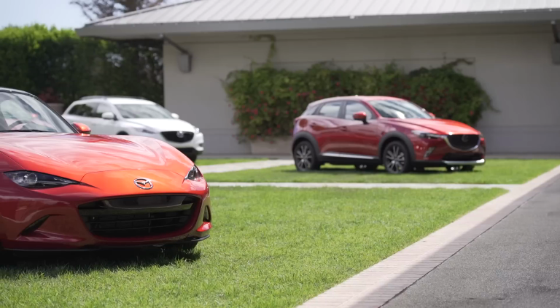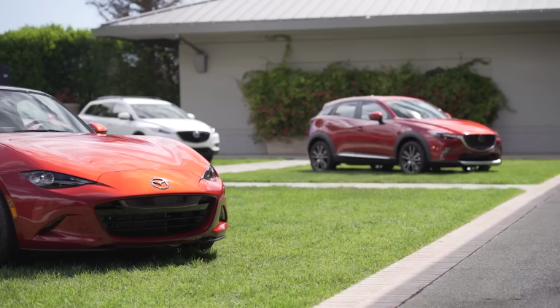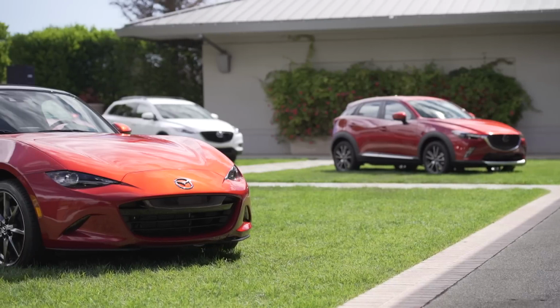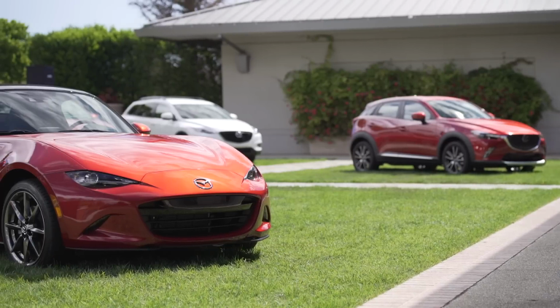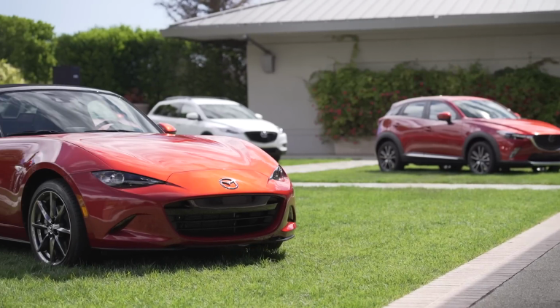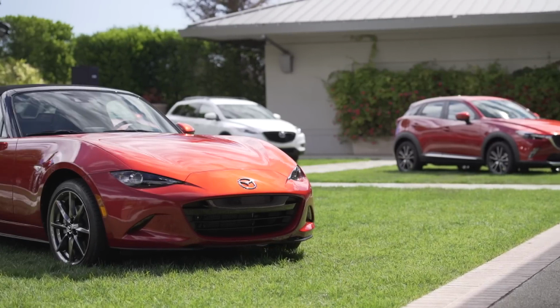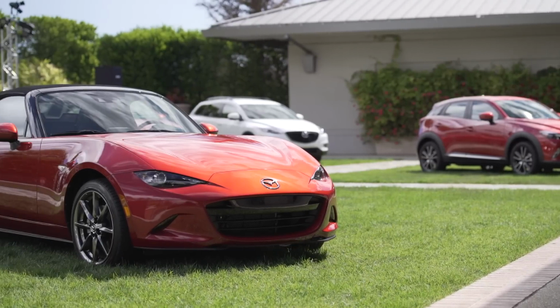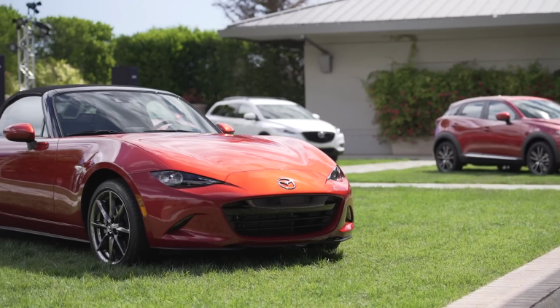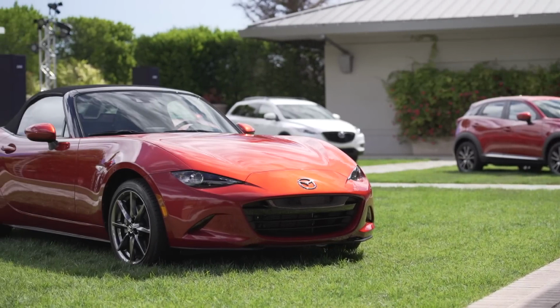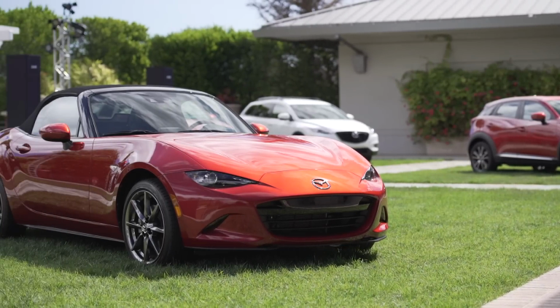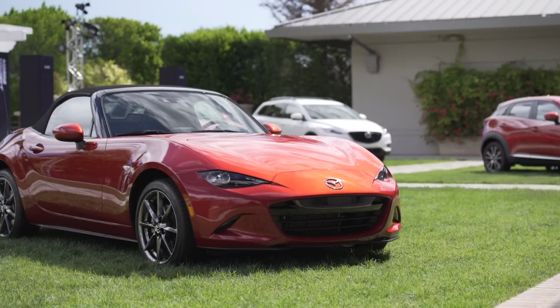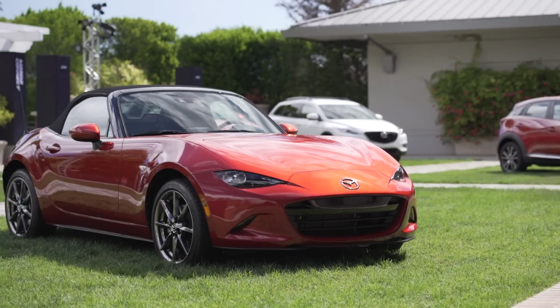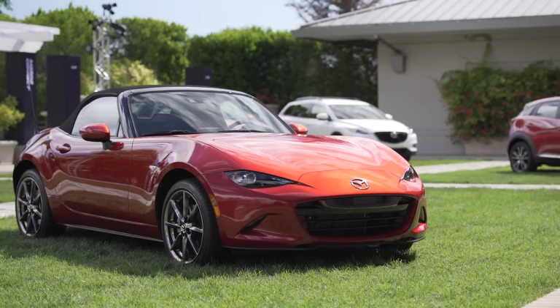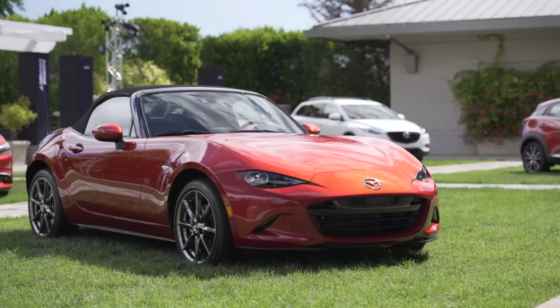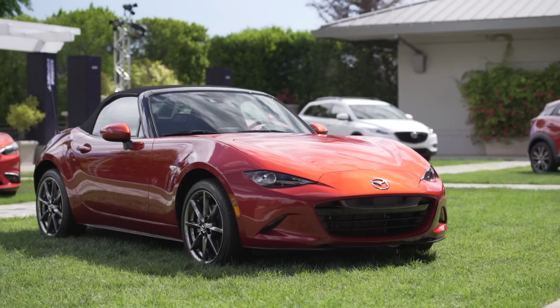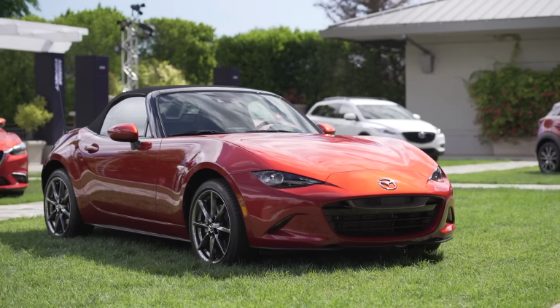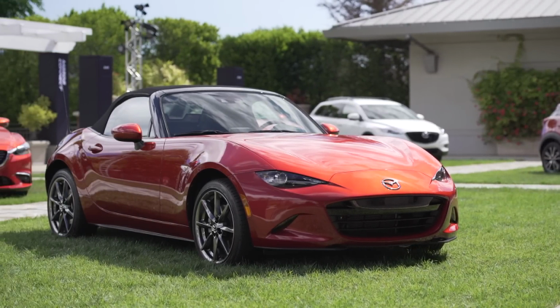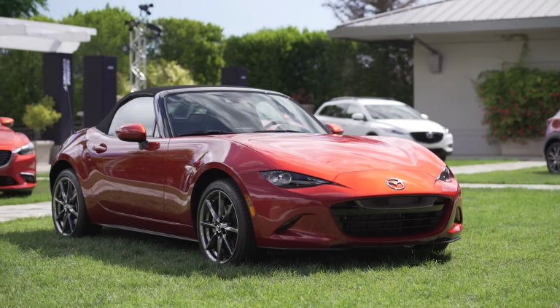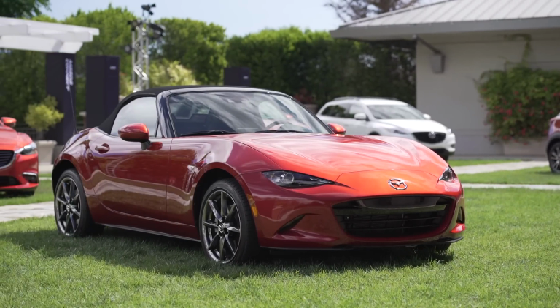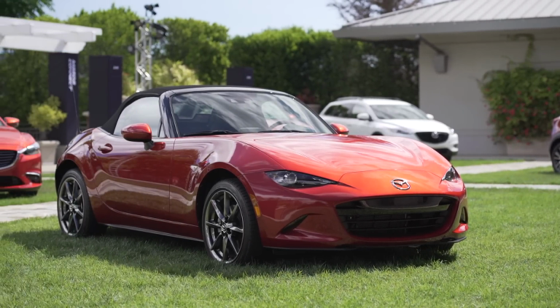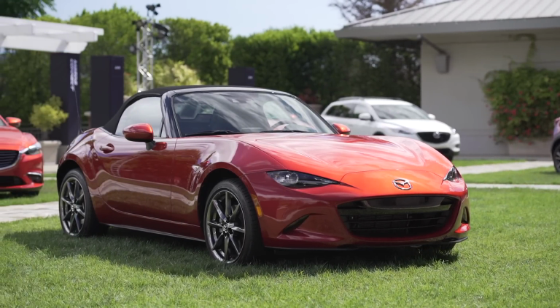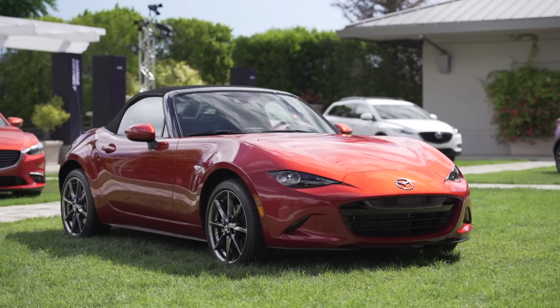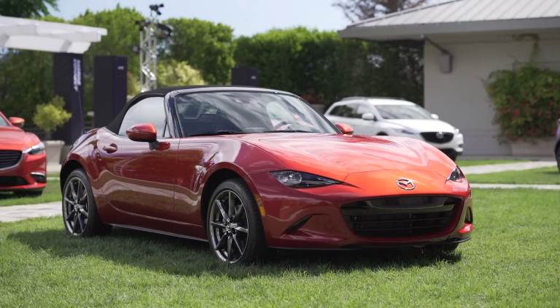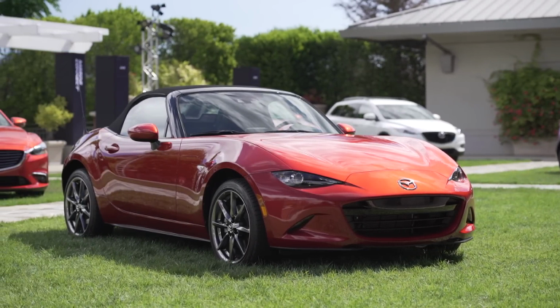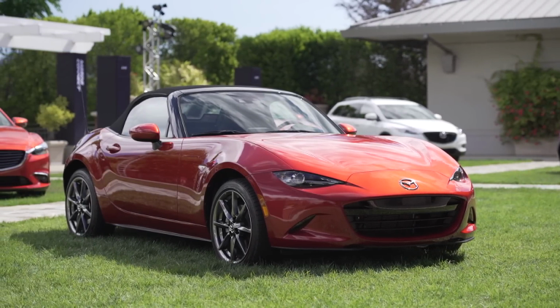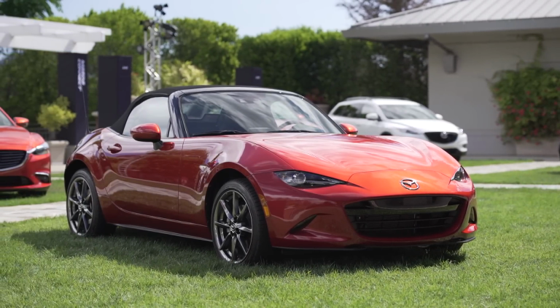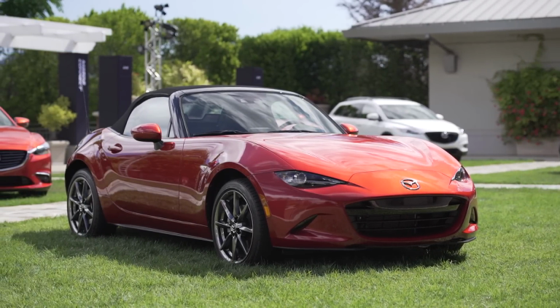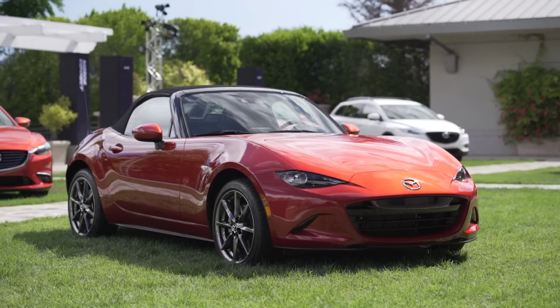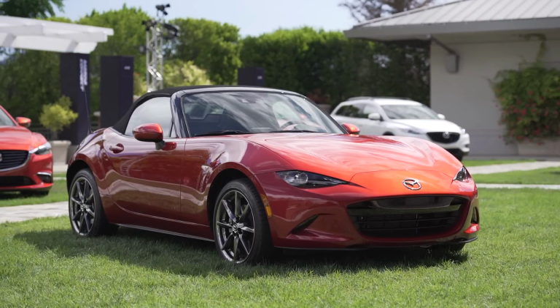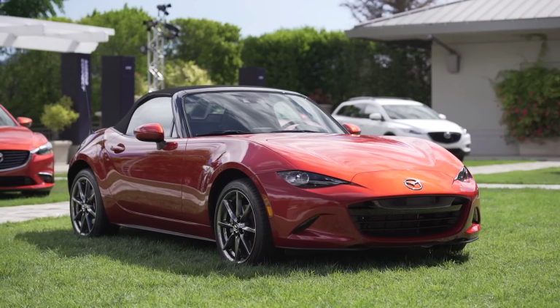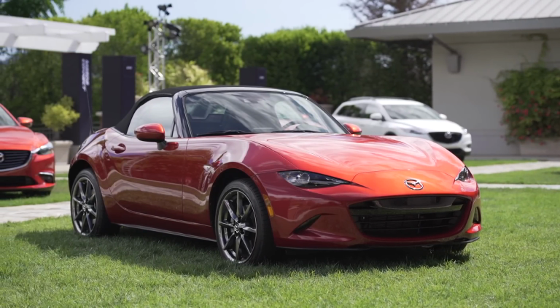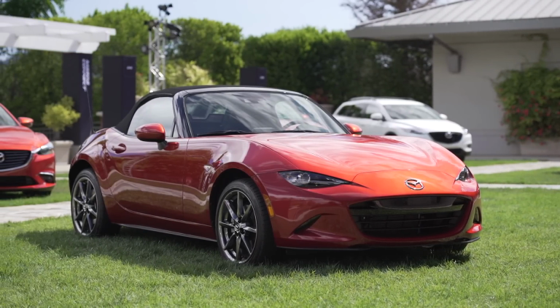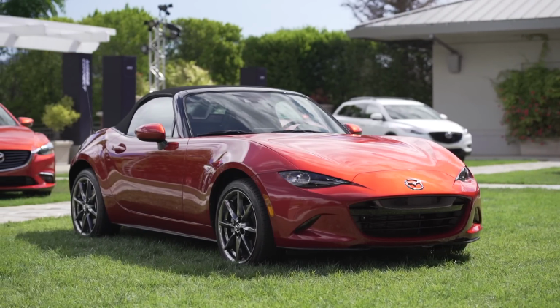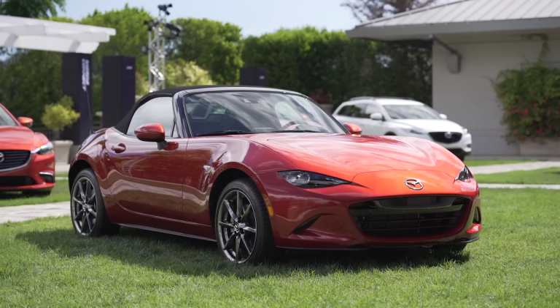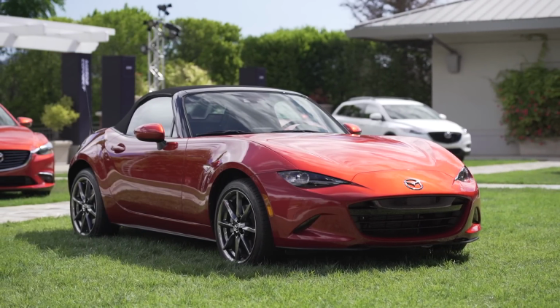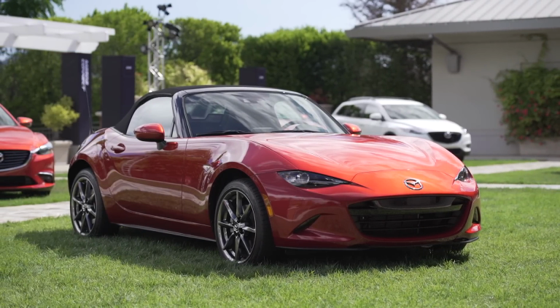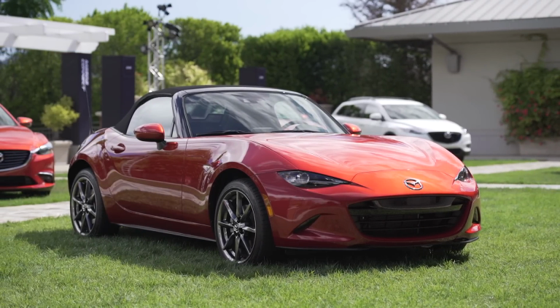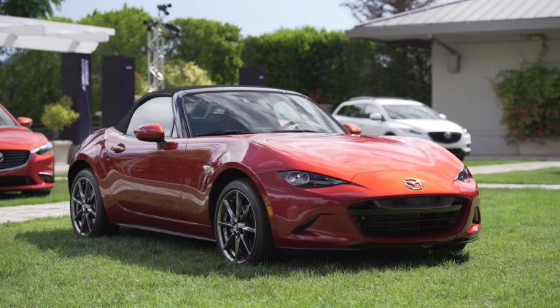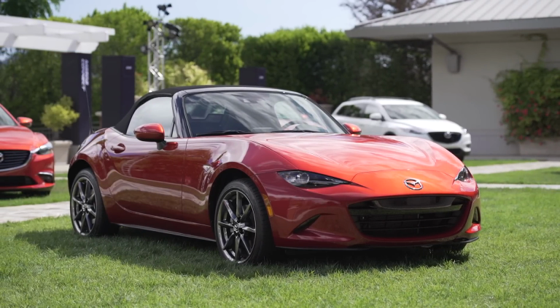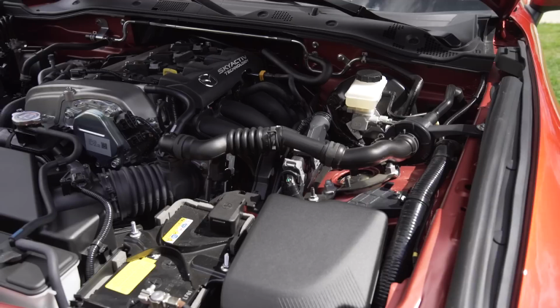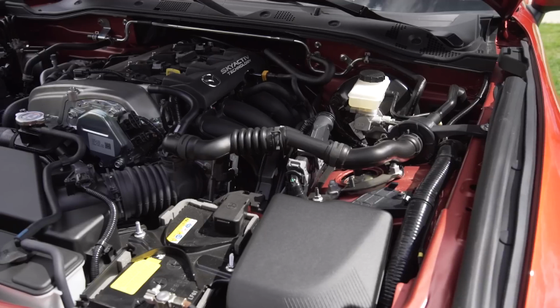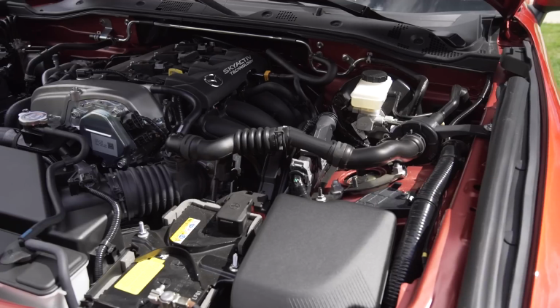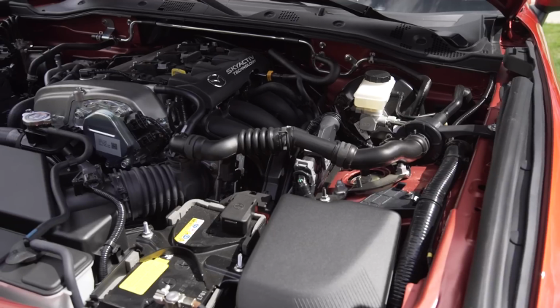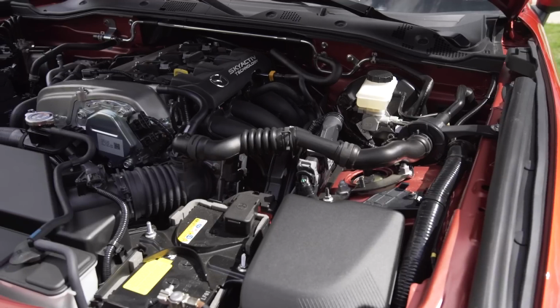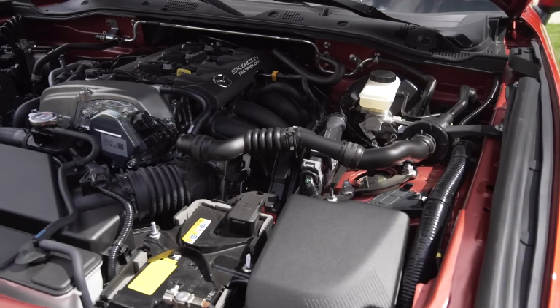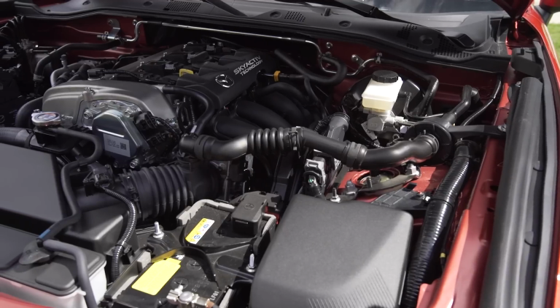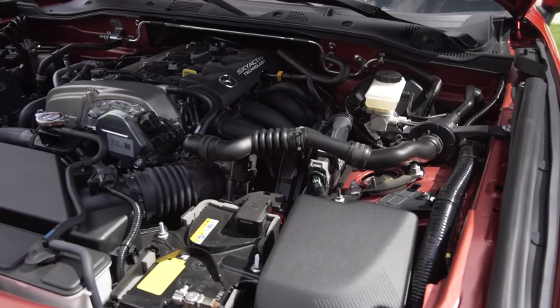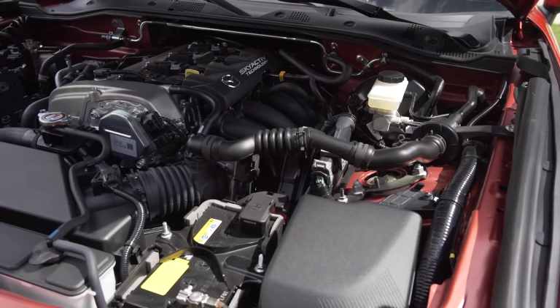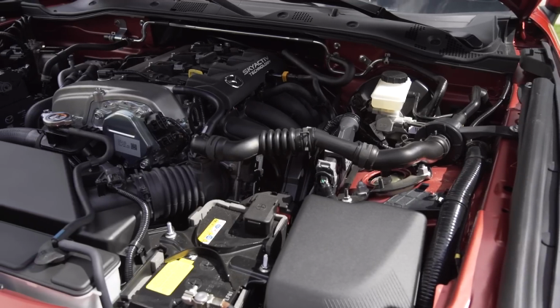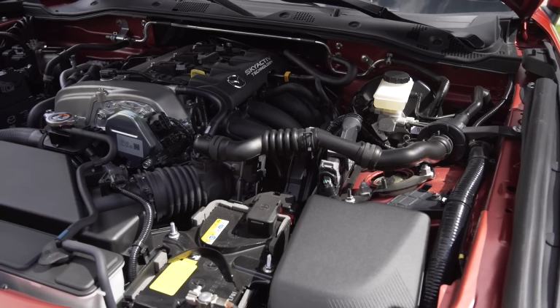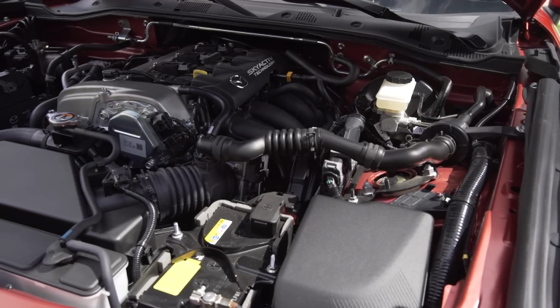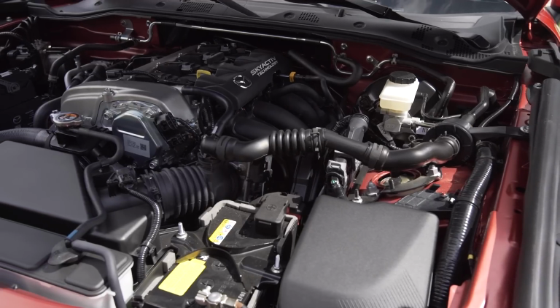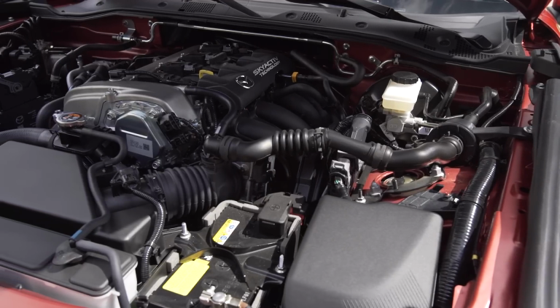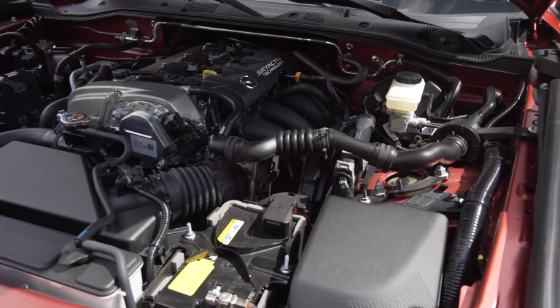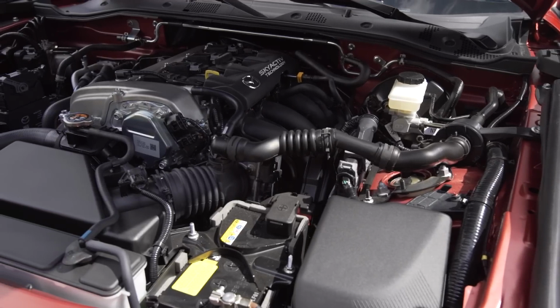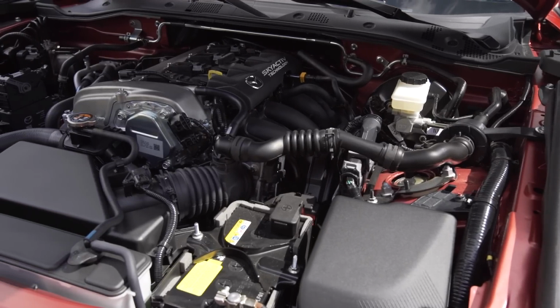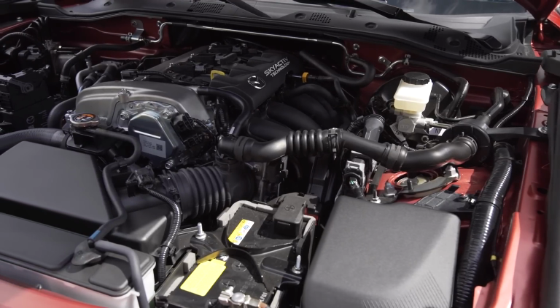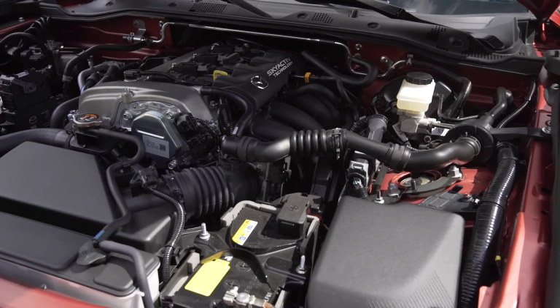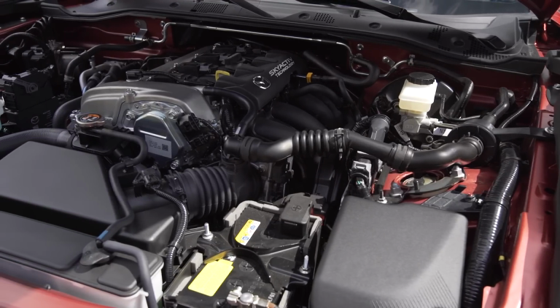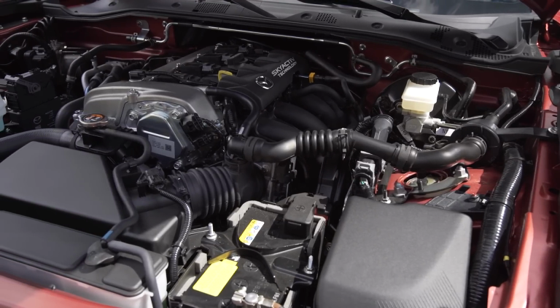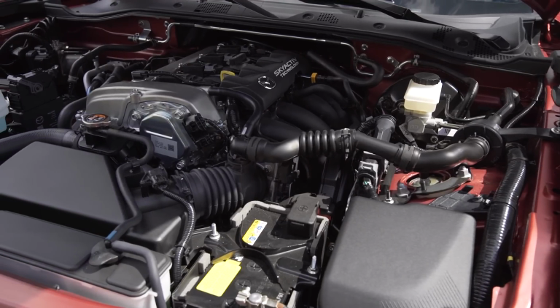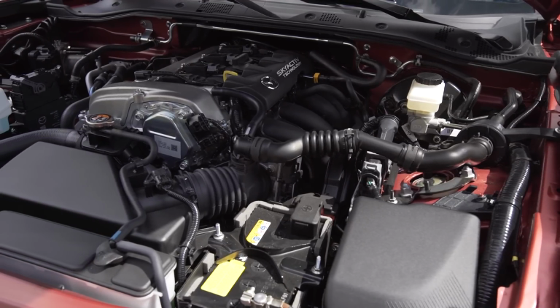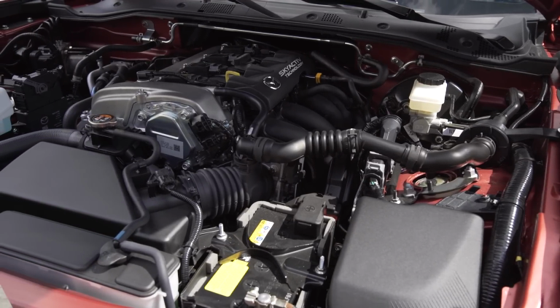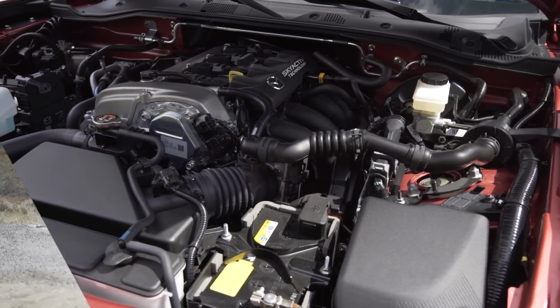Hi, I'm Dave Coleman. I'm a vehicle development engineer at Mazda and I was sort of the lead US spec guy for the MX-5.